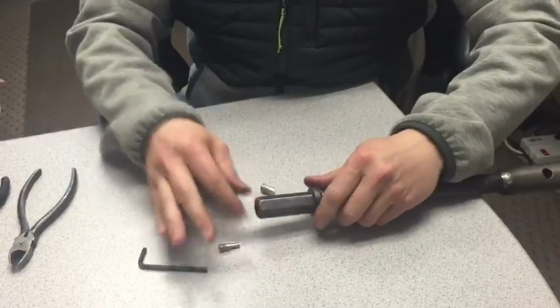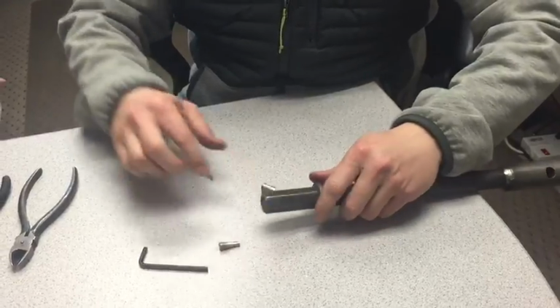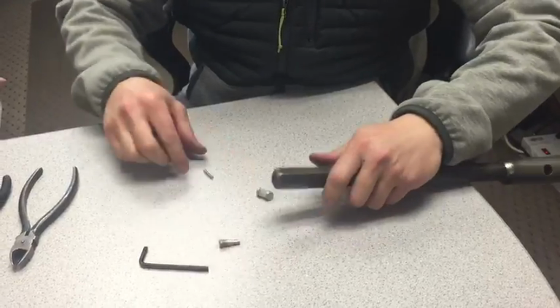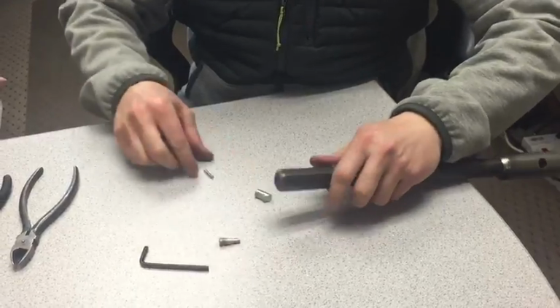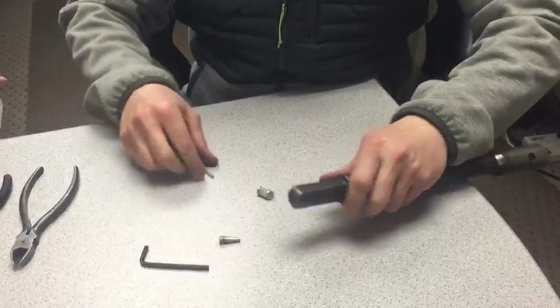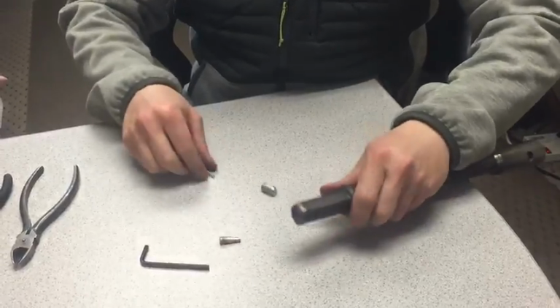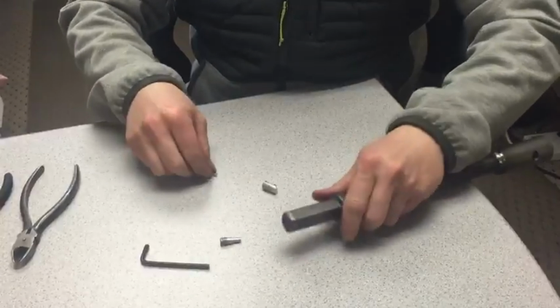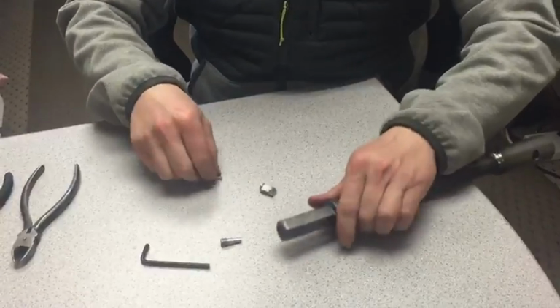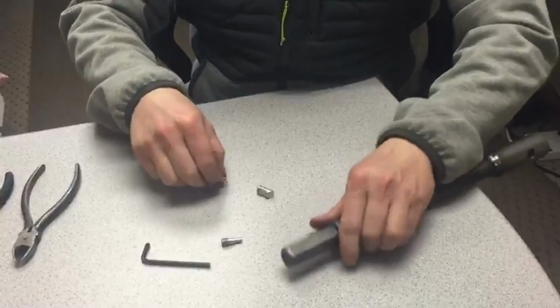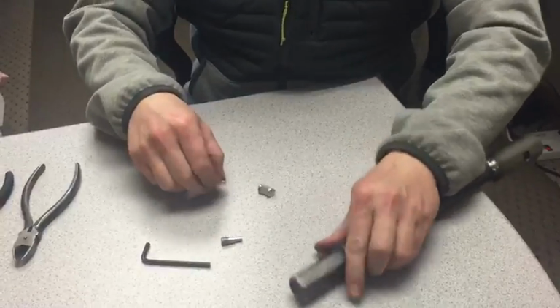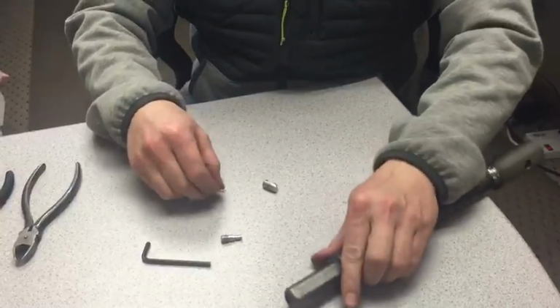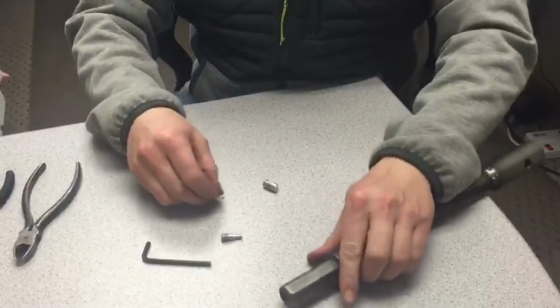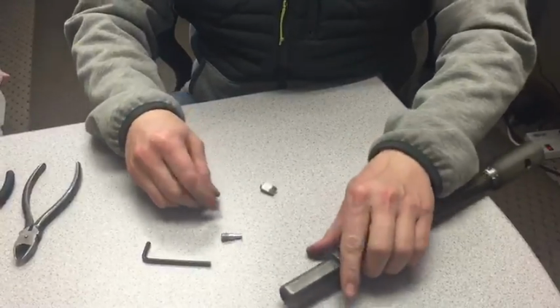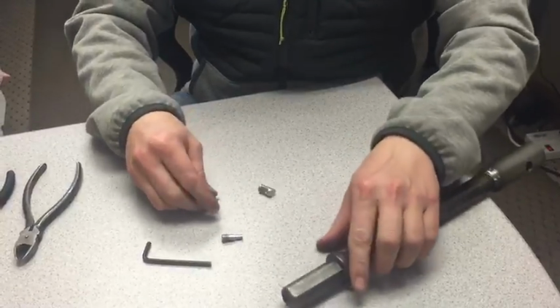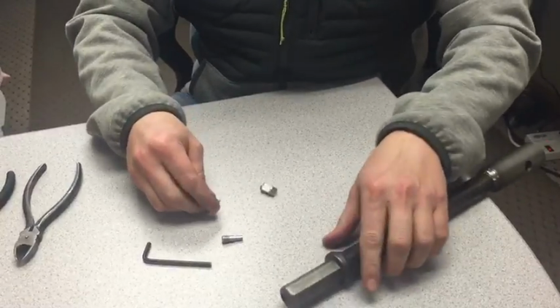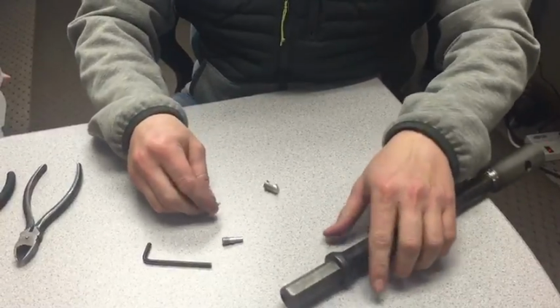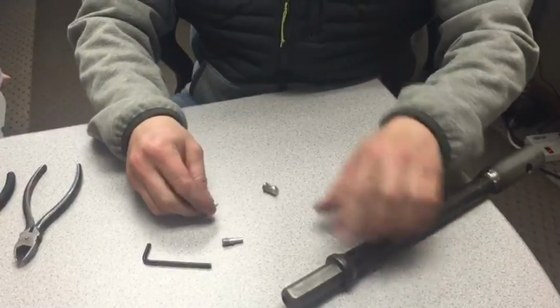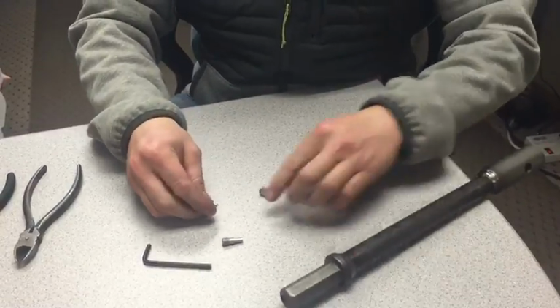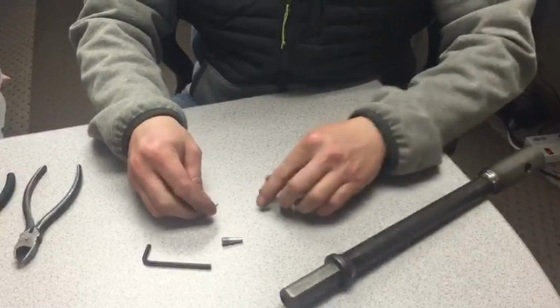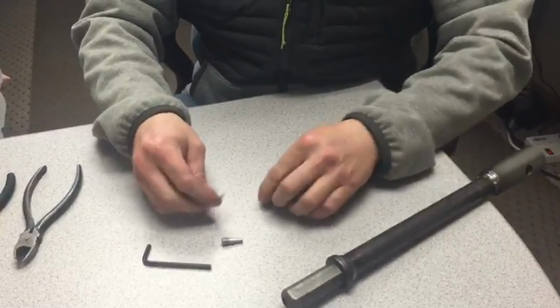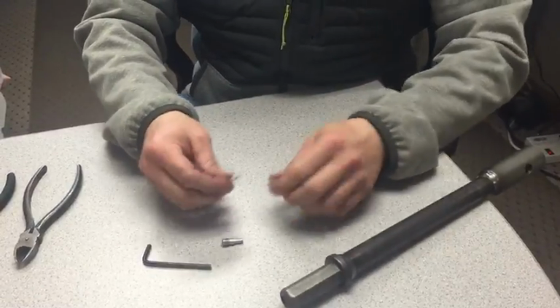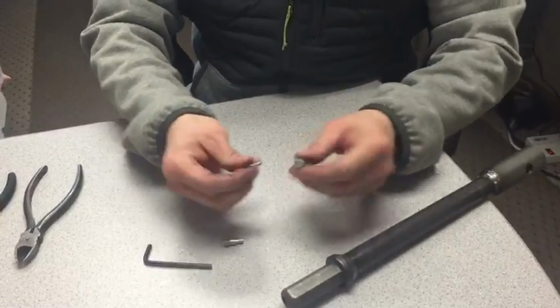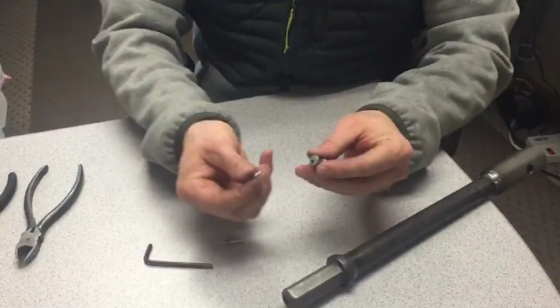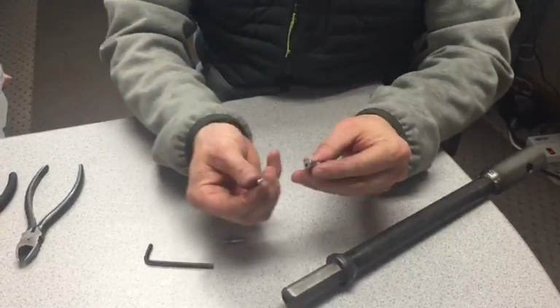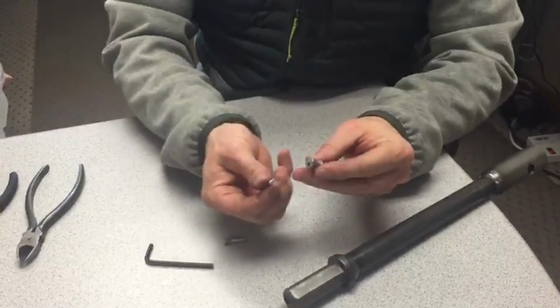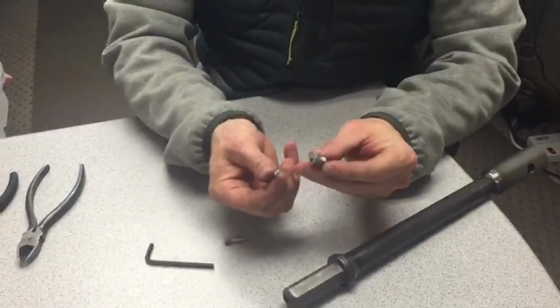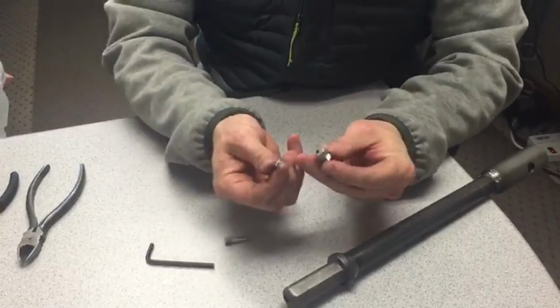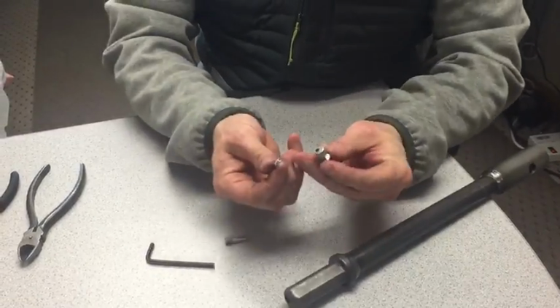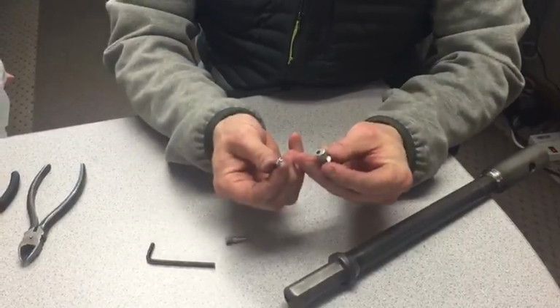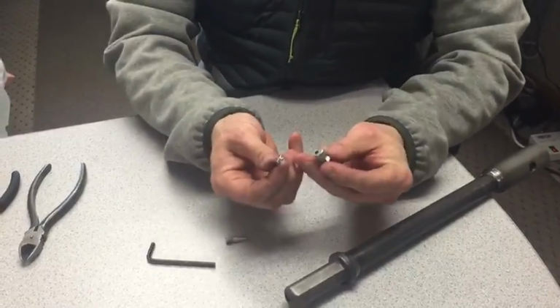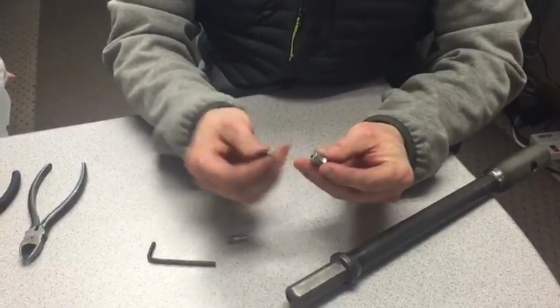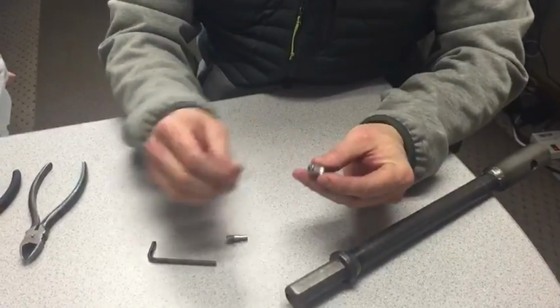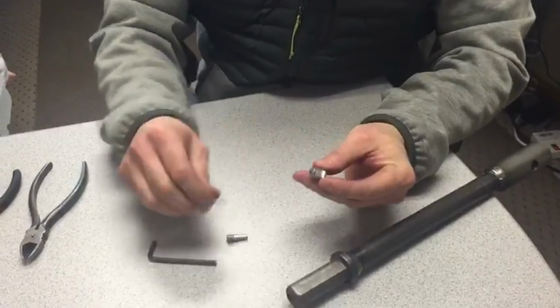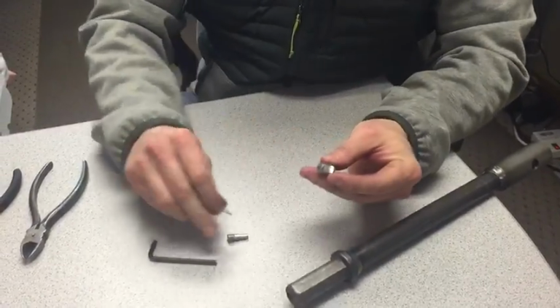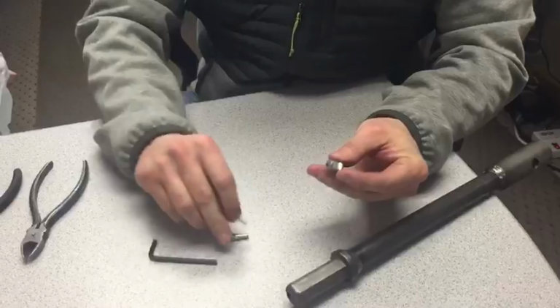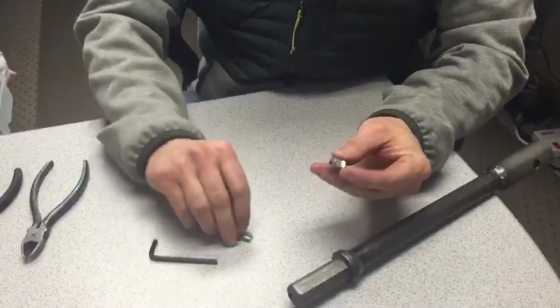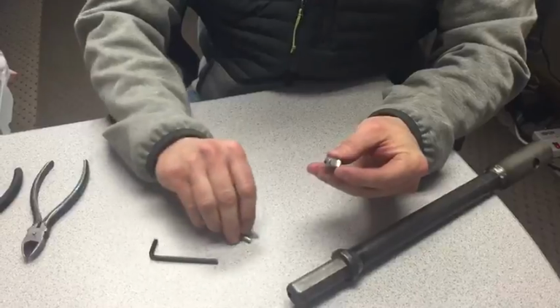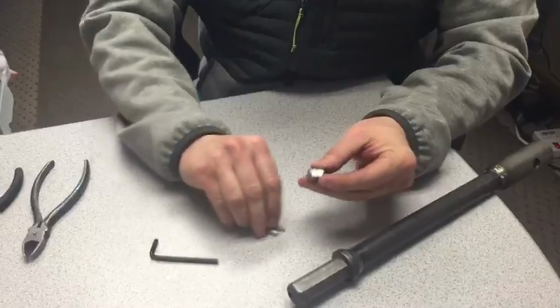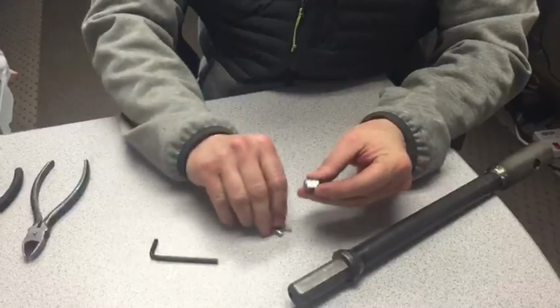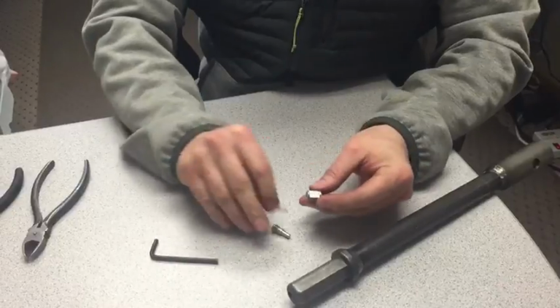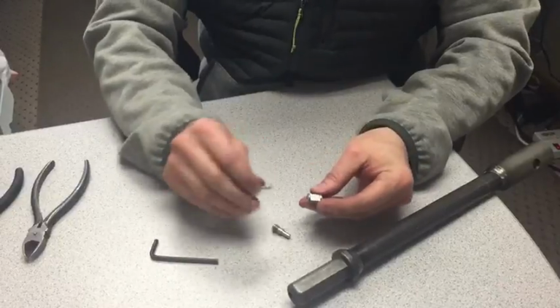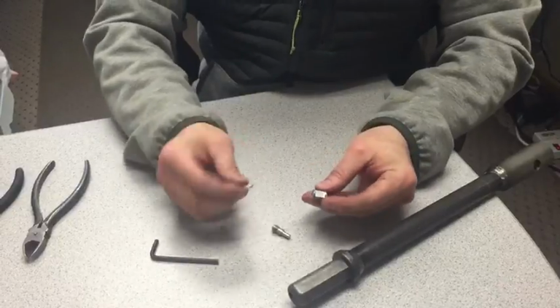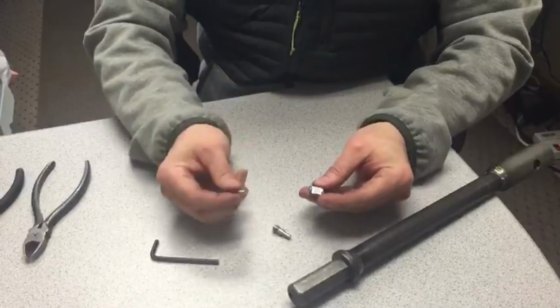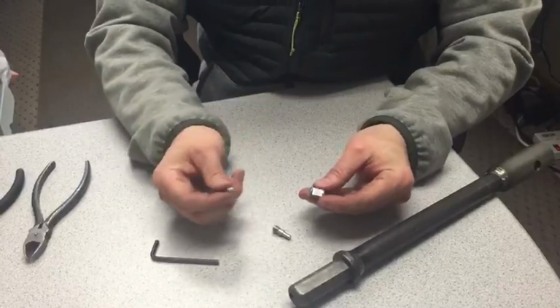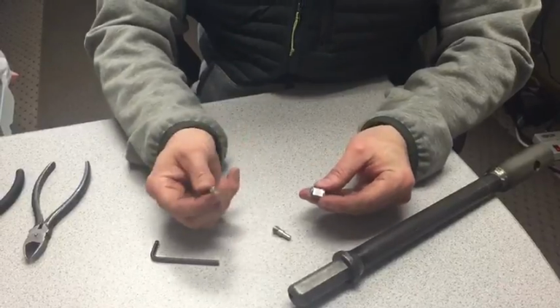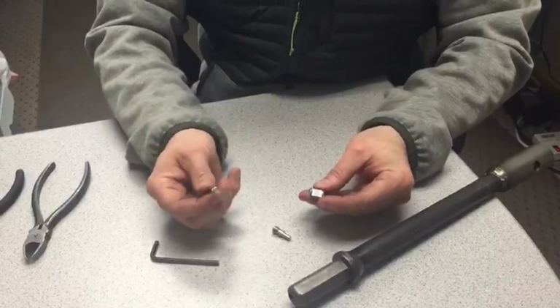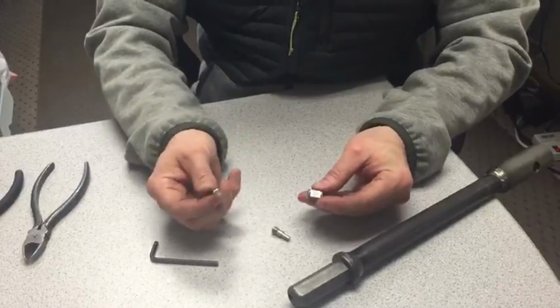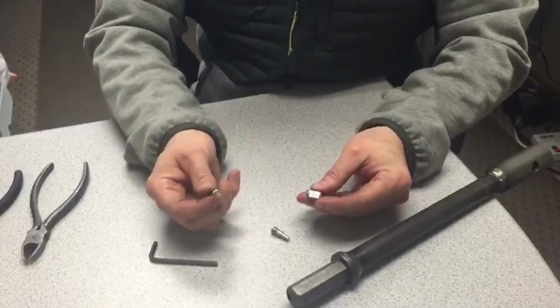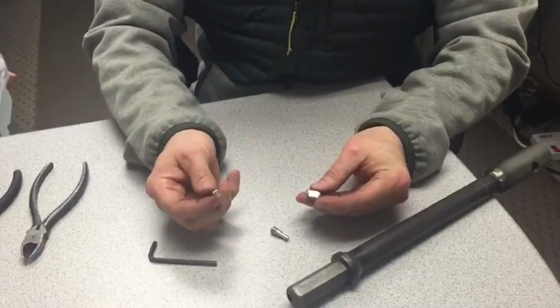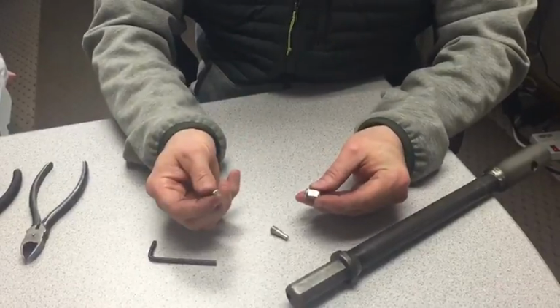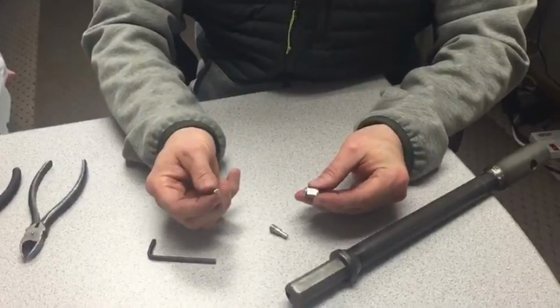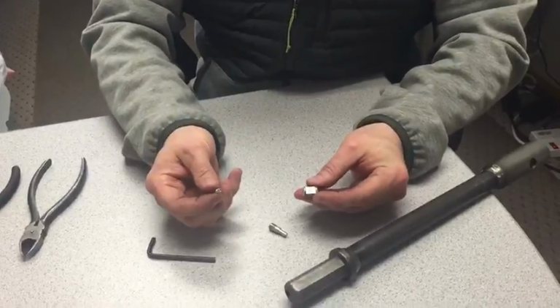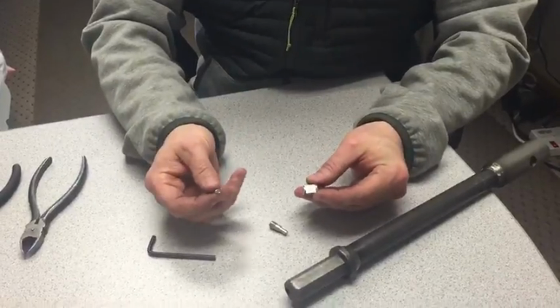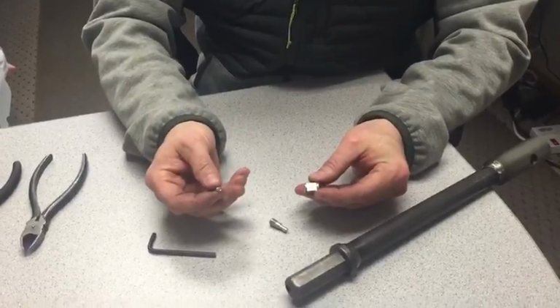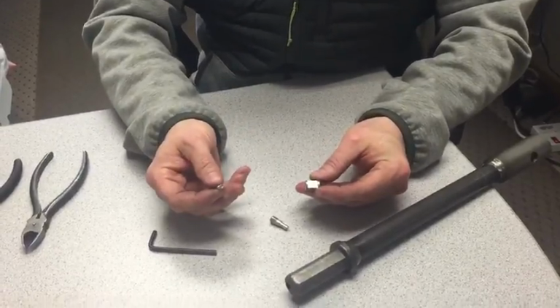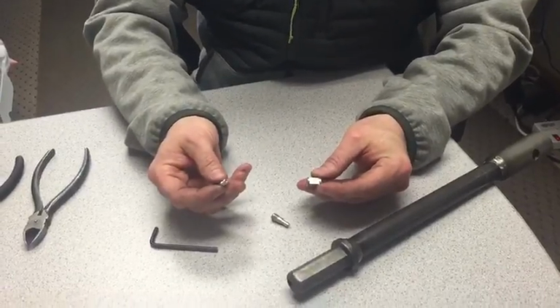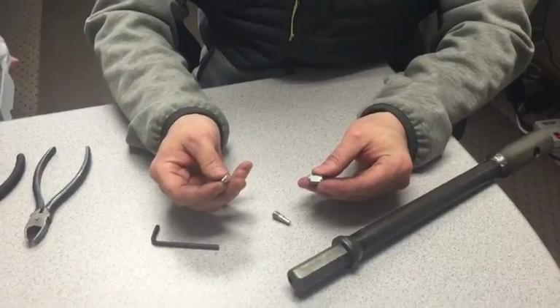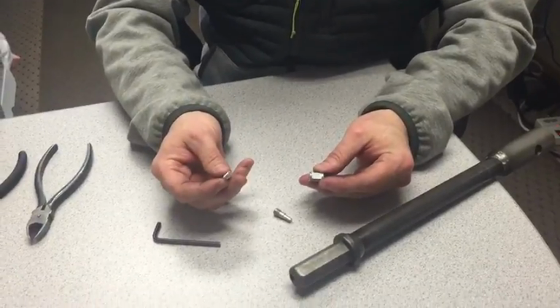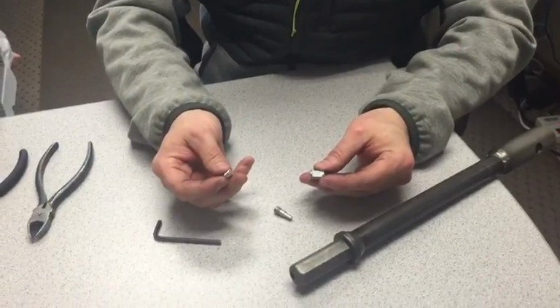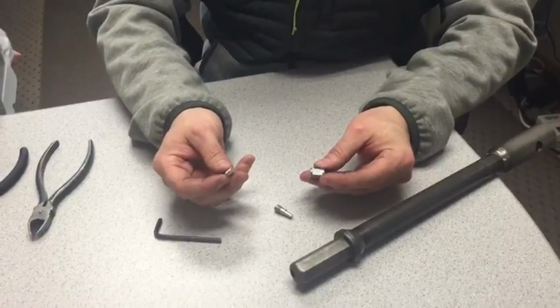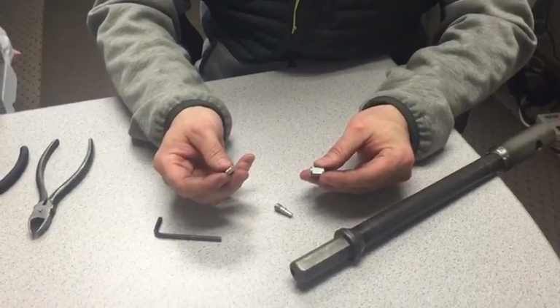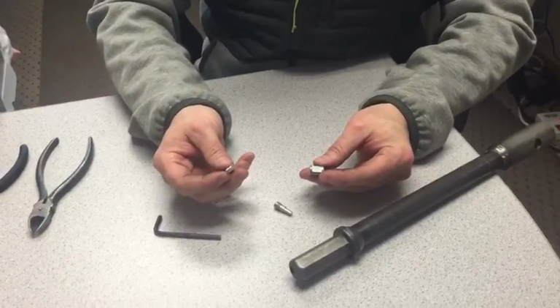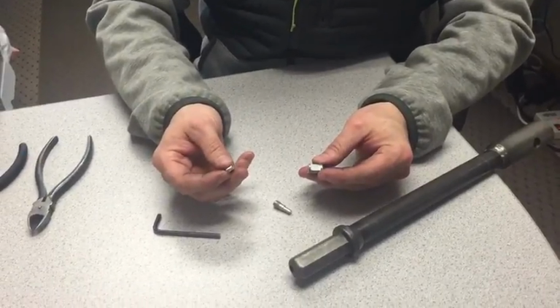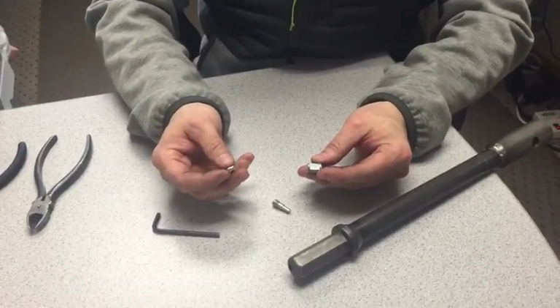Sometimes you've got to tap it. You'll notice that there's a spring, a button, and the set screw — those are the three parts that make up your quick connect fitting.